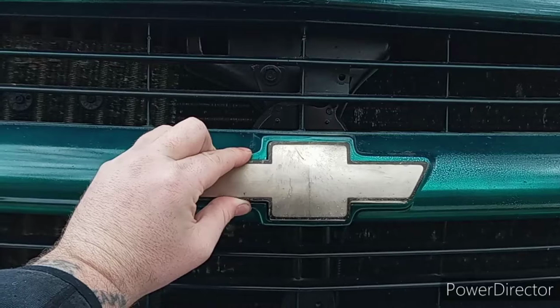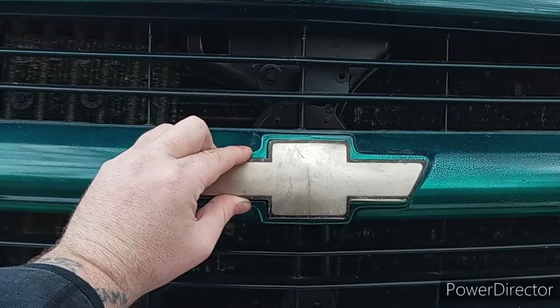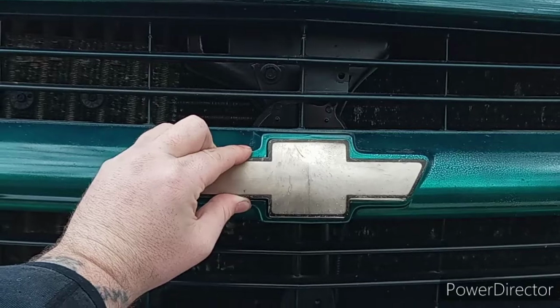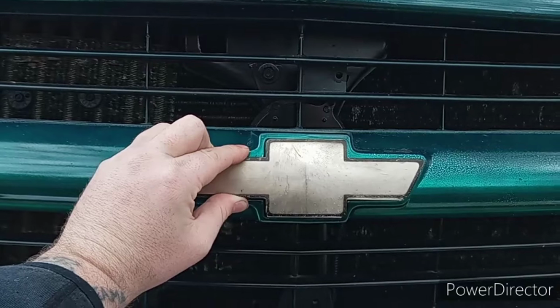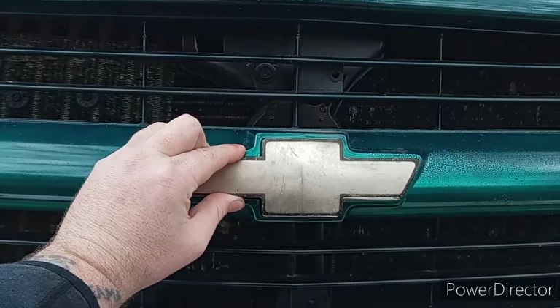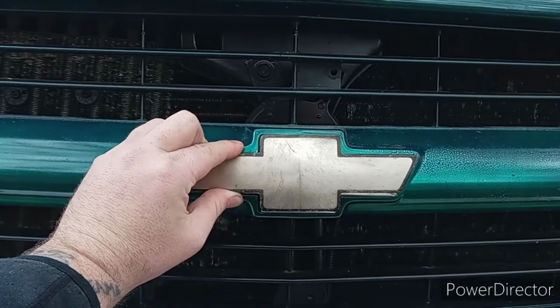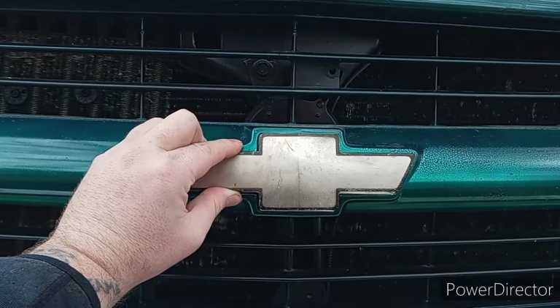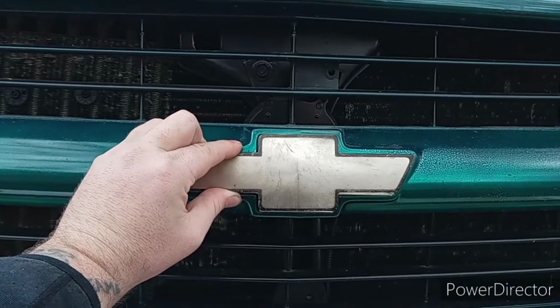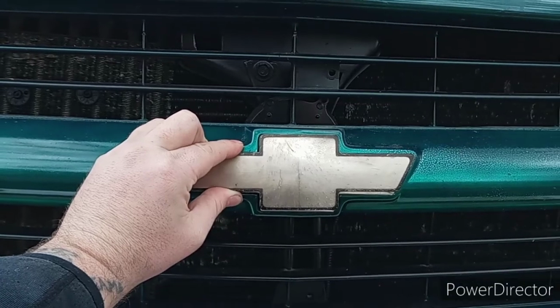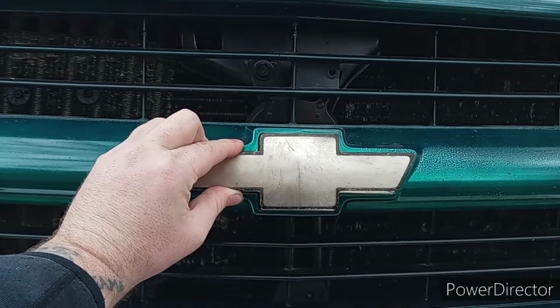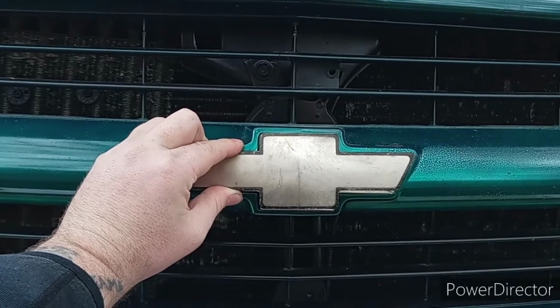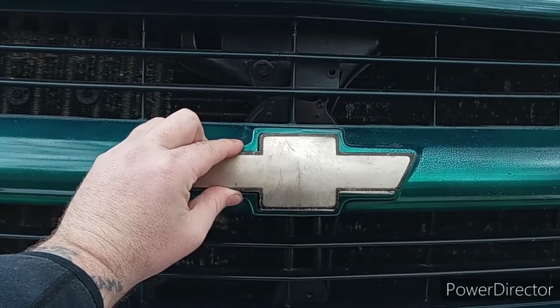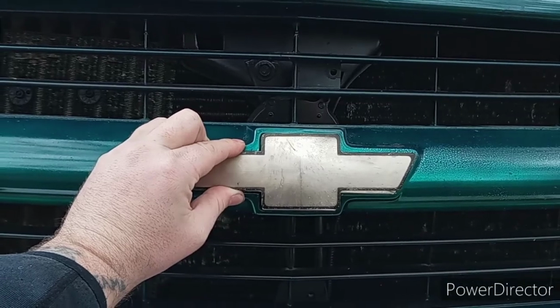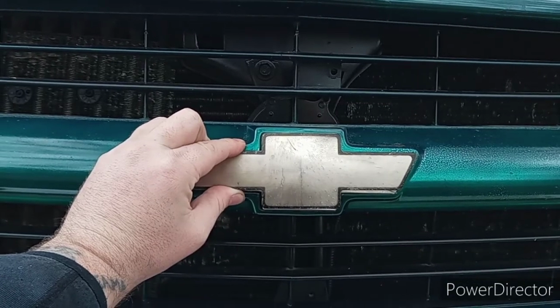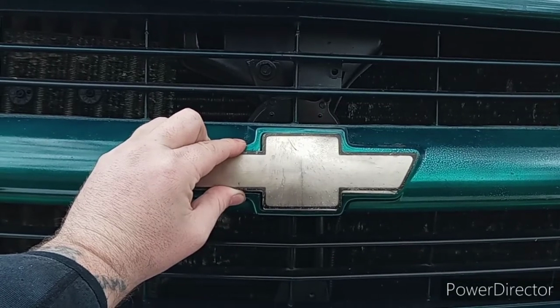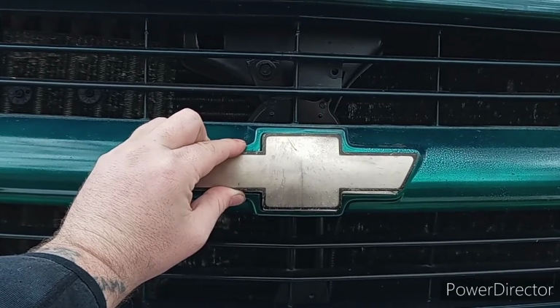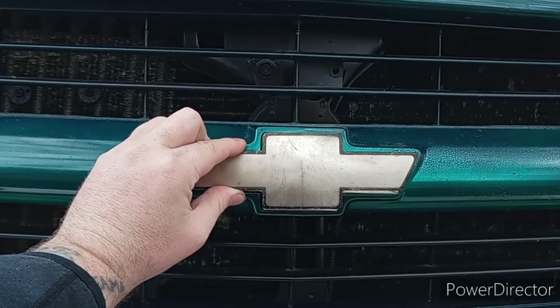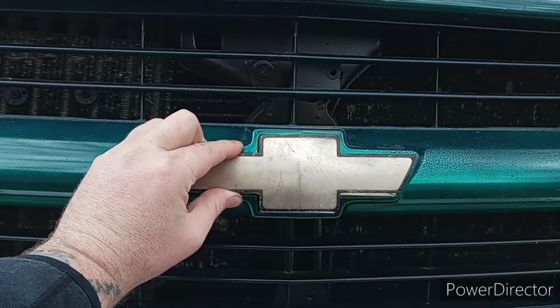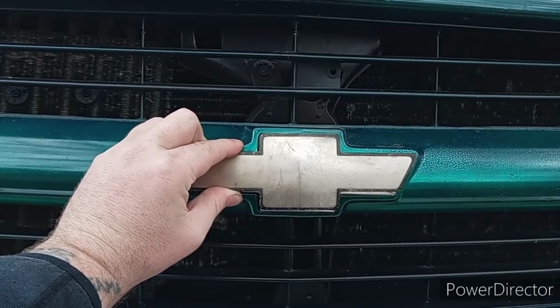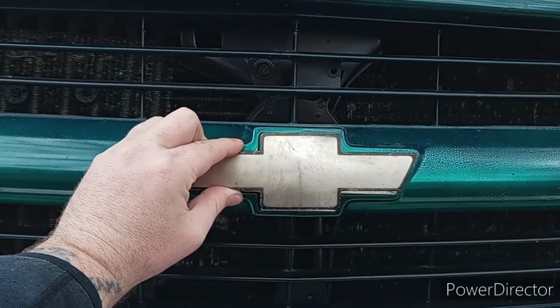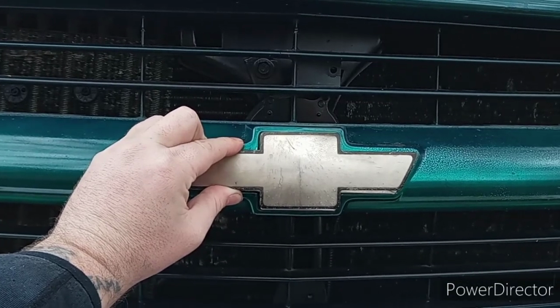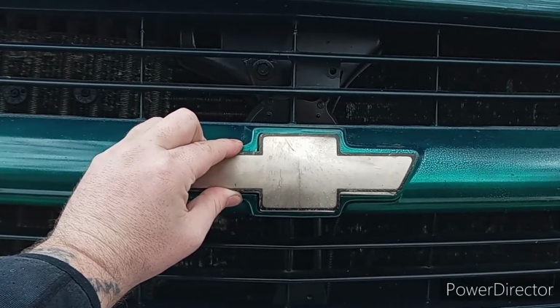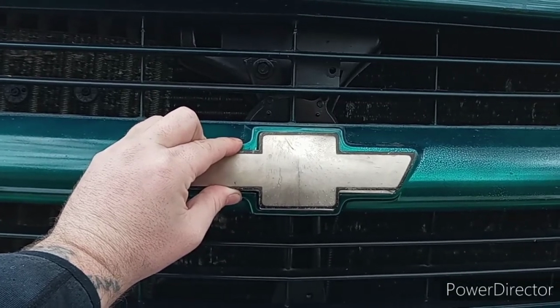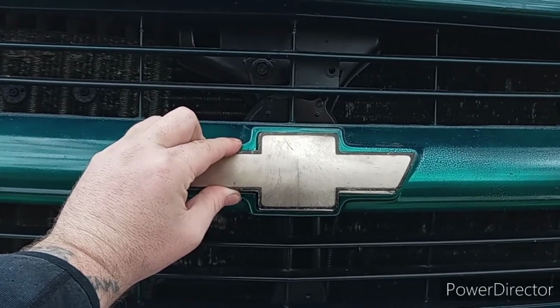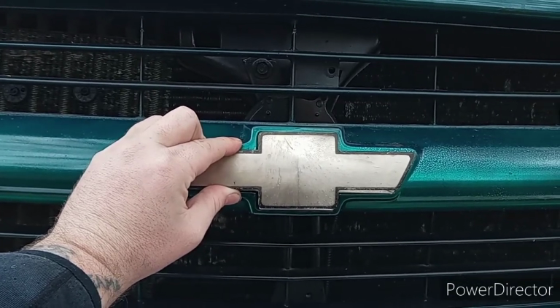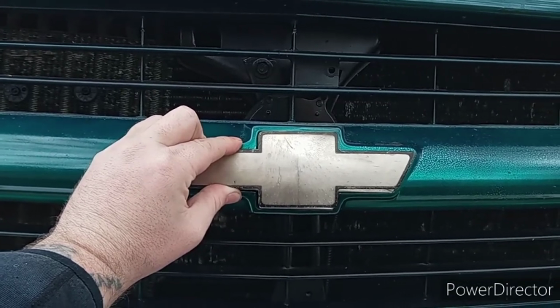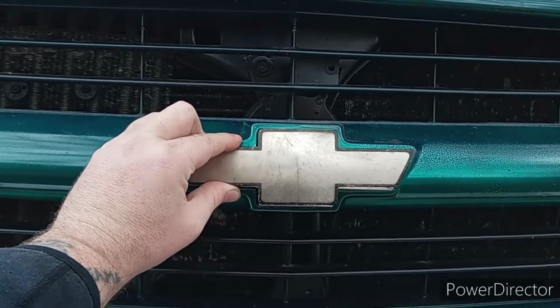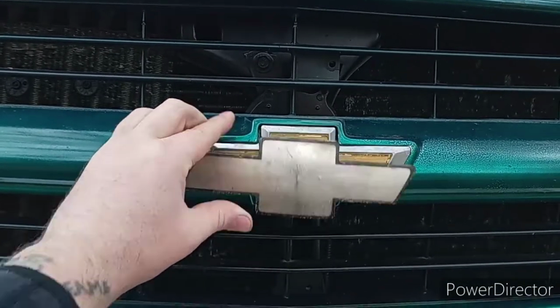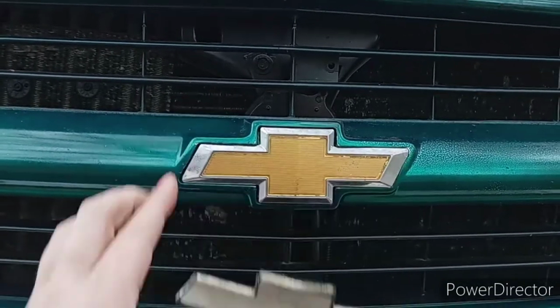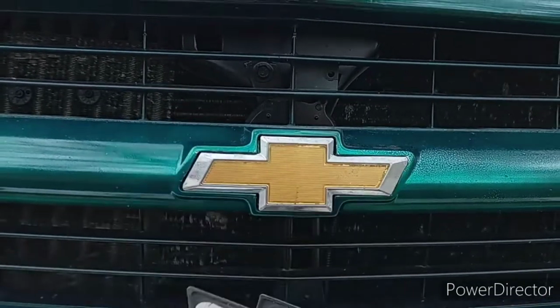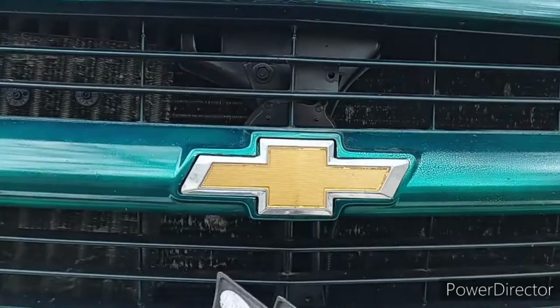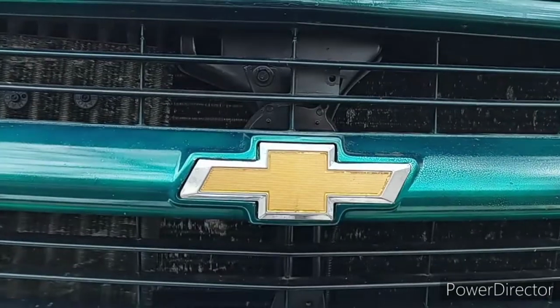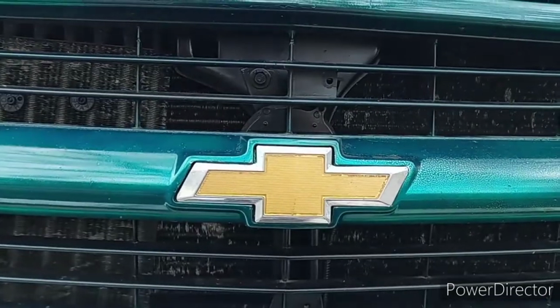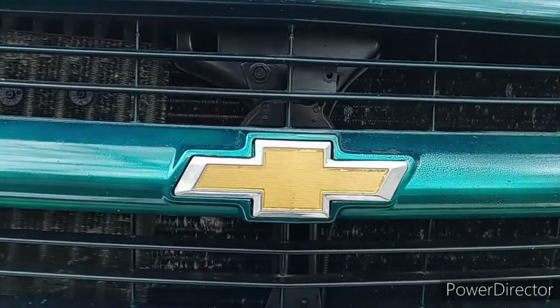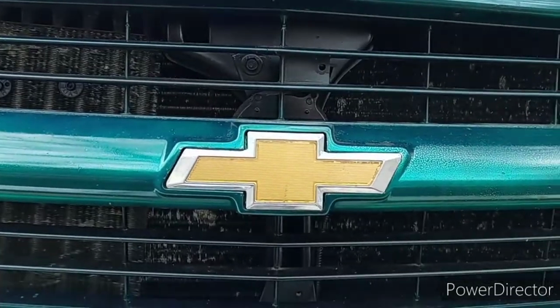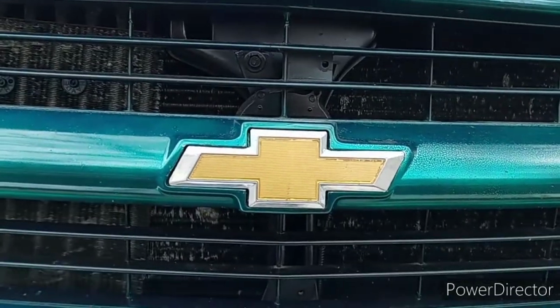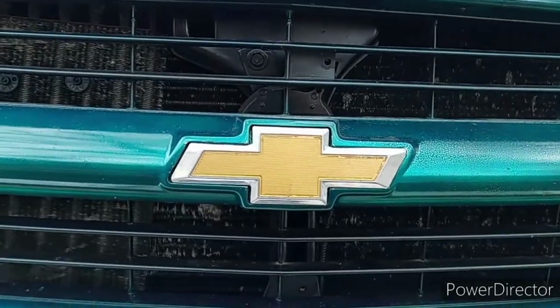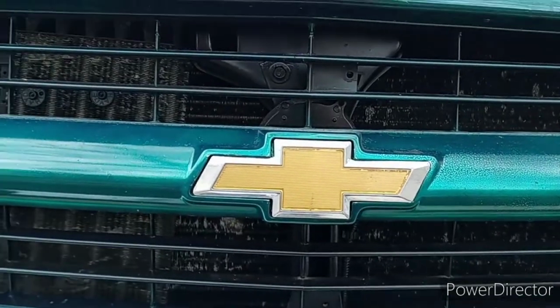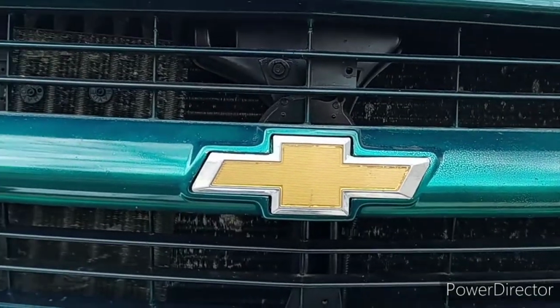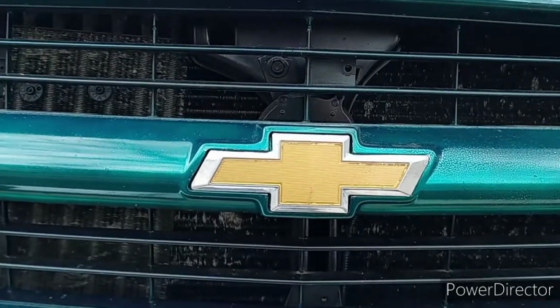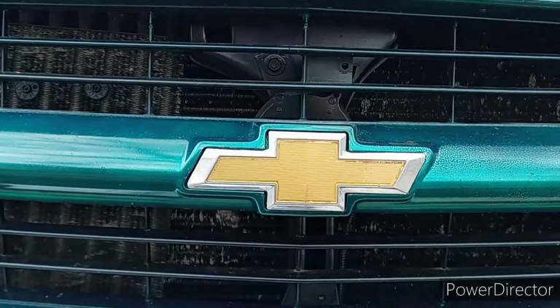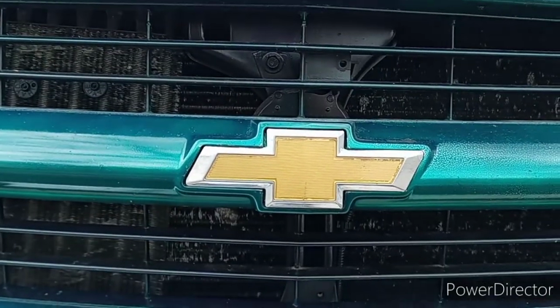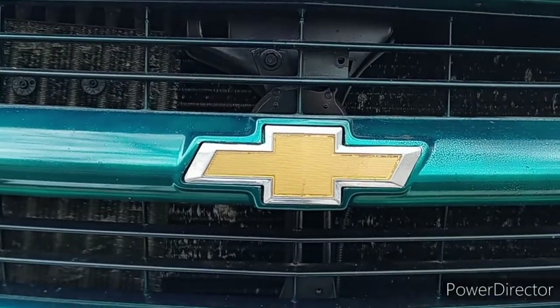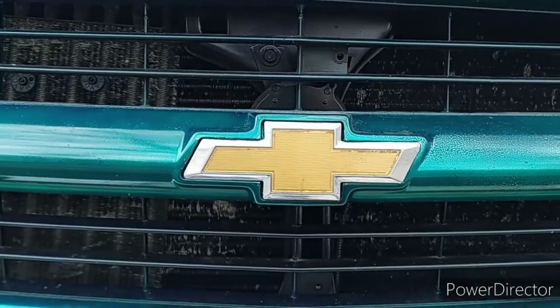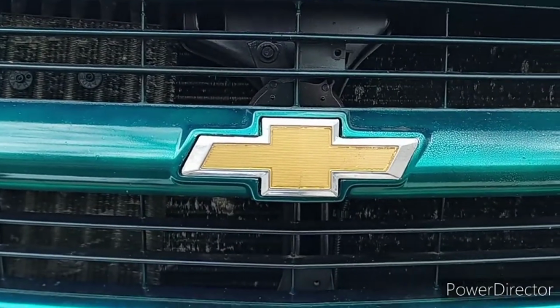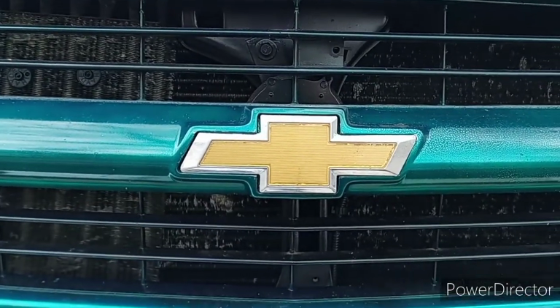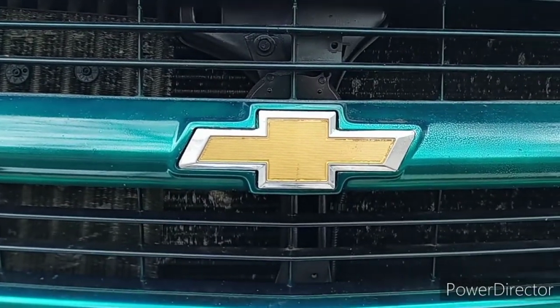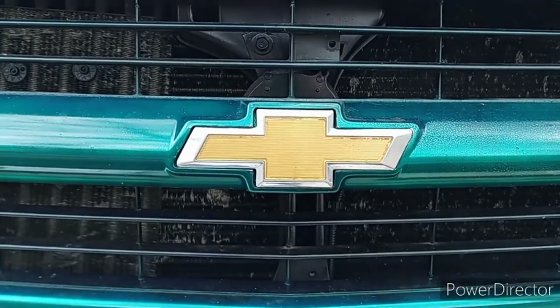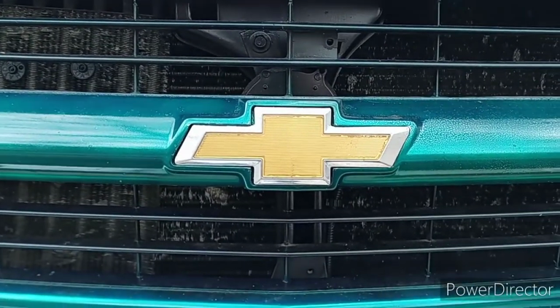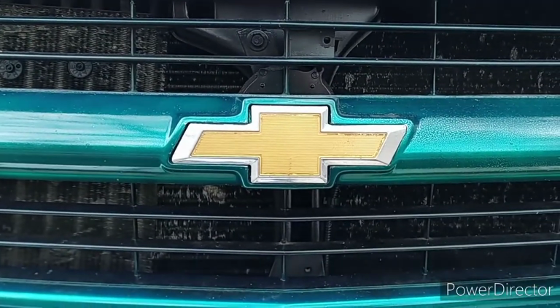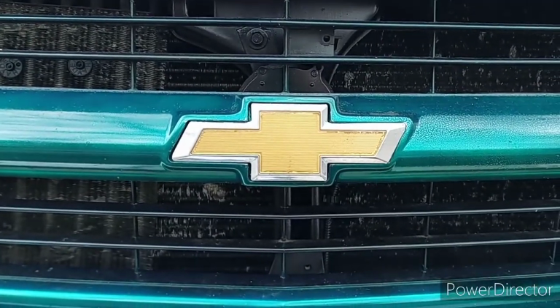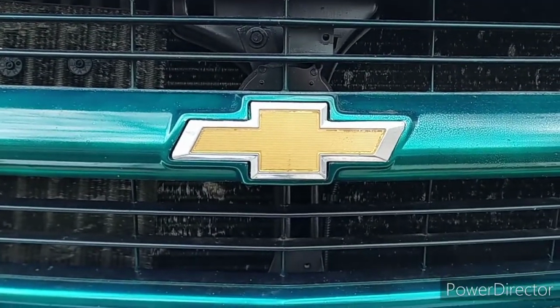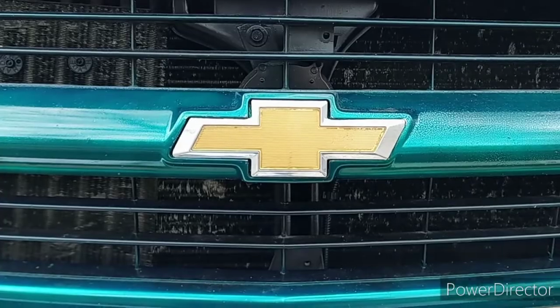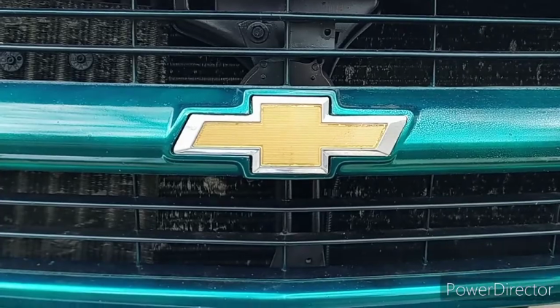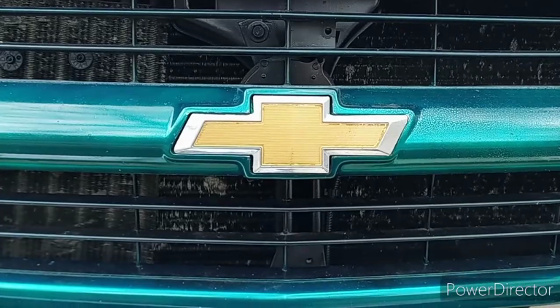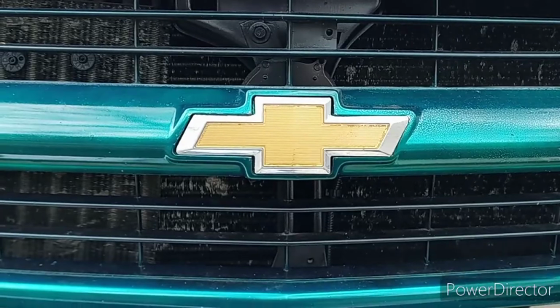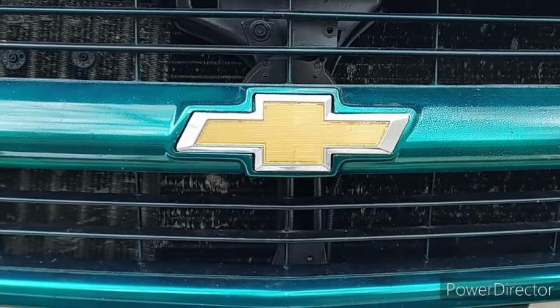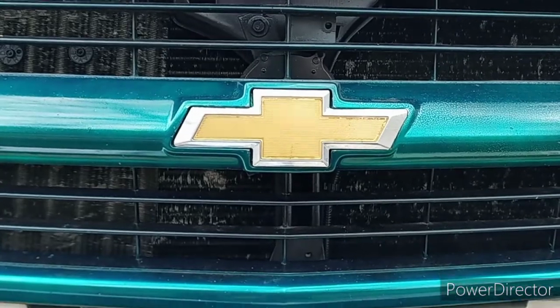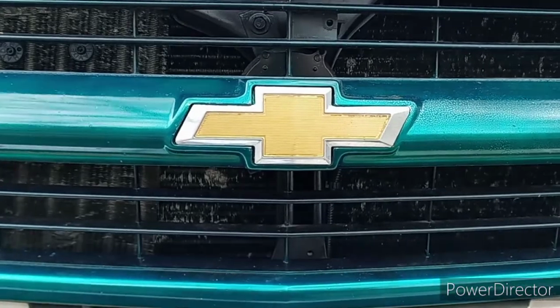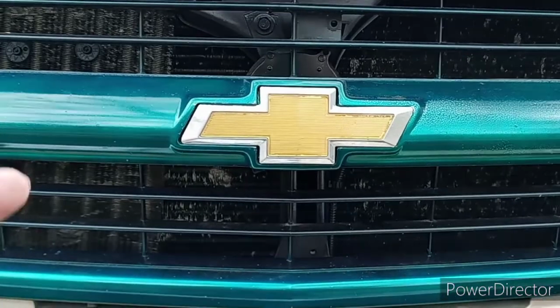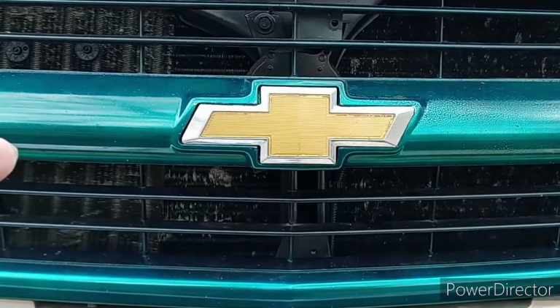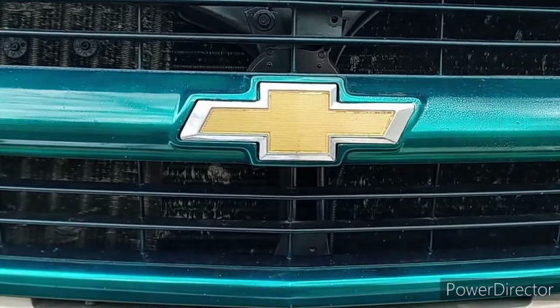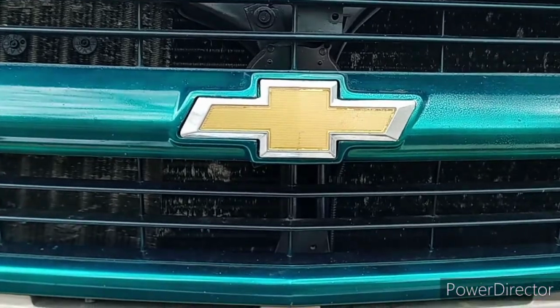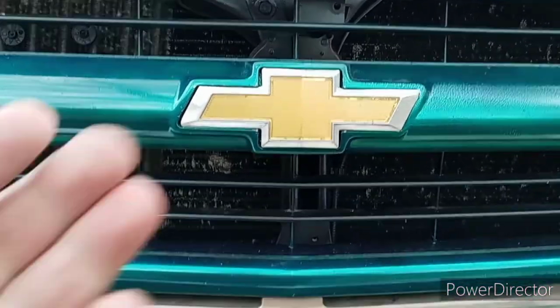In this video I'm going to show you guys how to make your bow tie go from this to this in just a couple of seconds — keep watching.